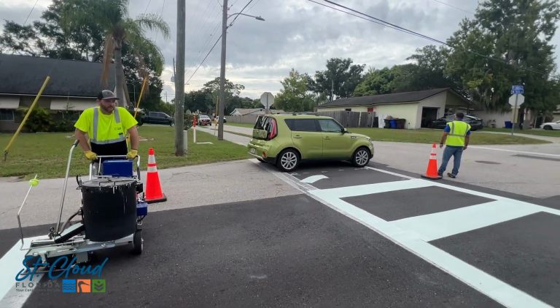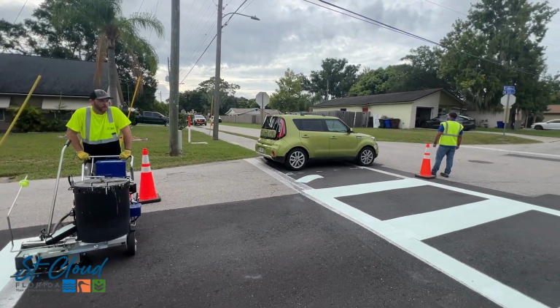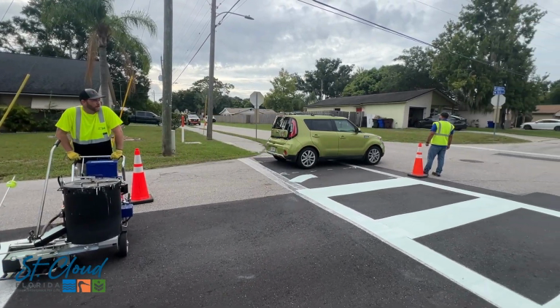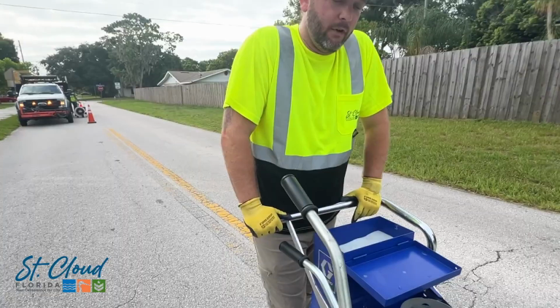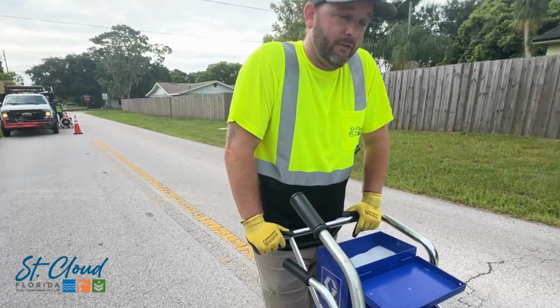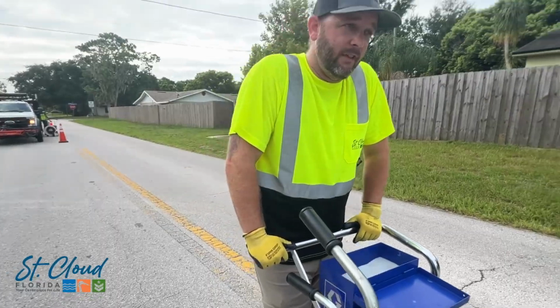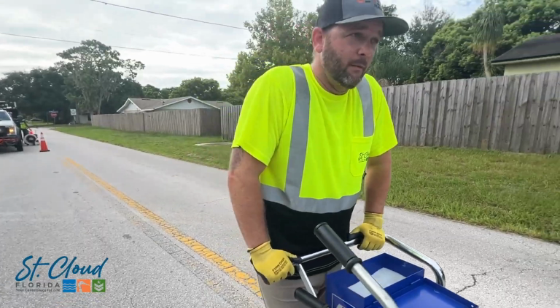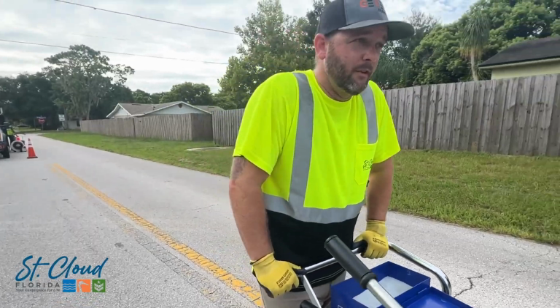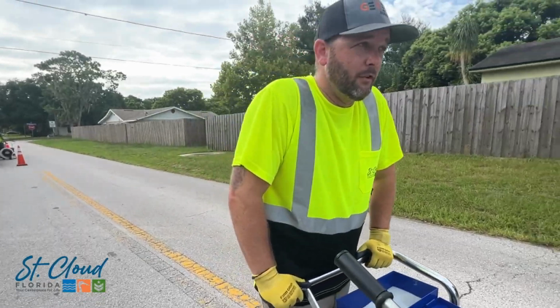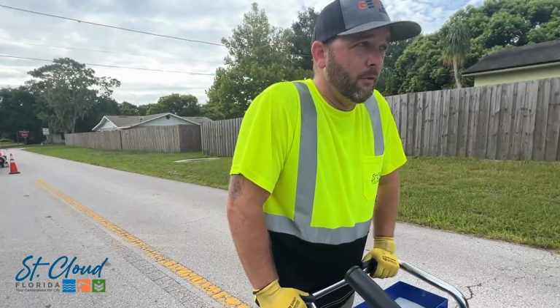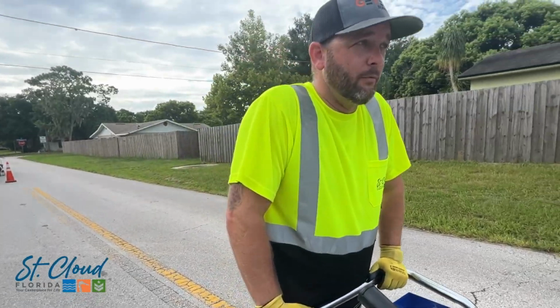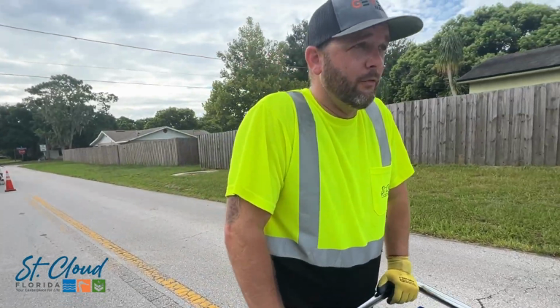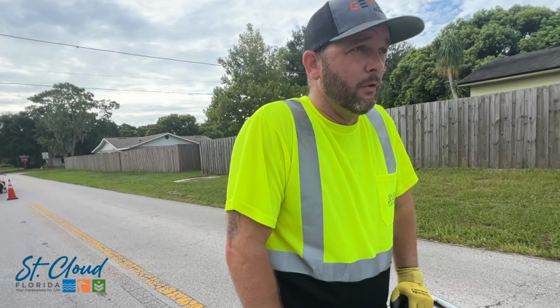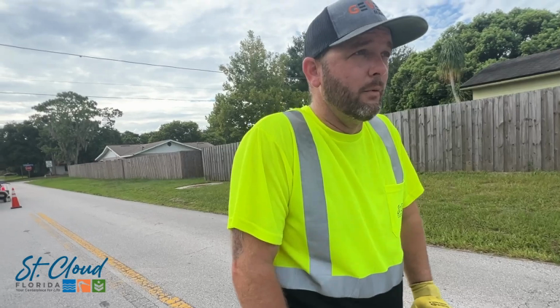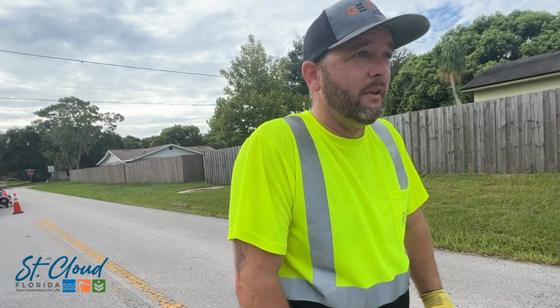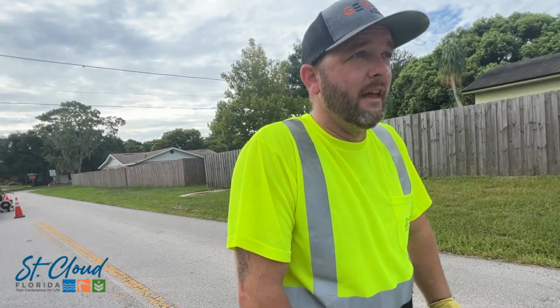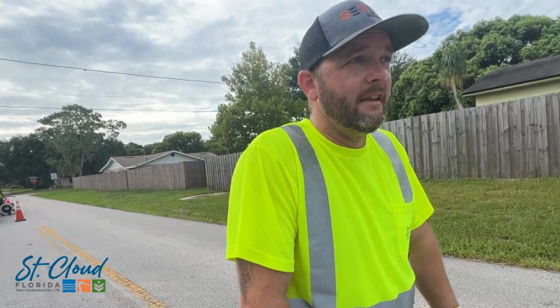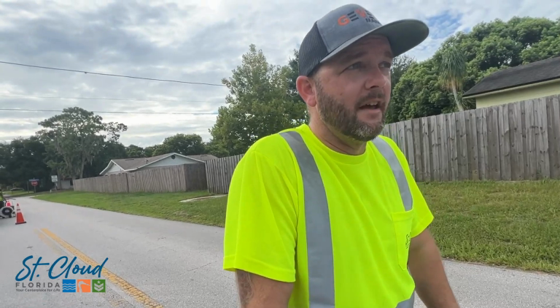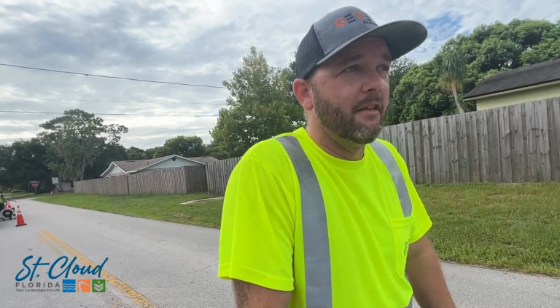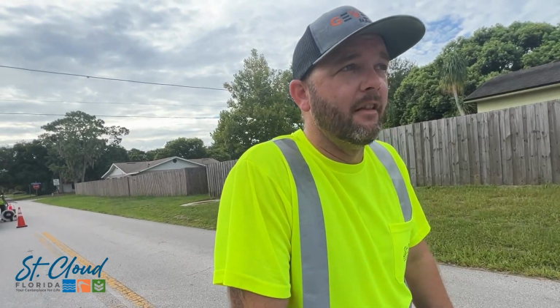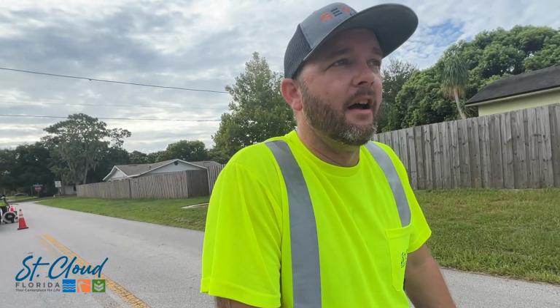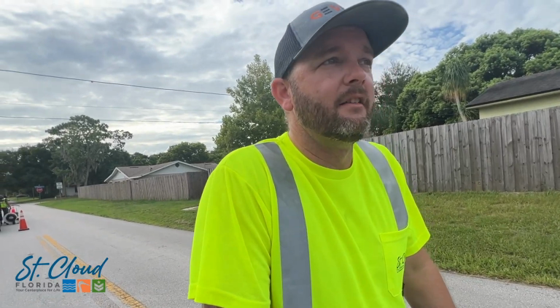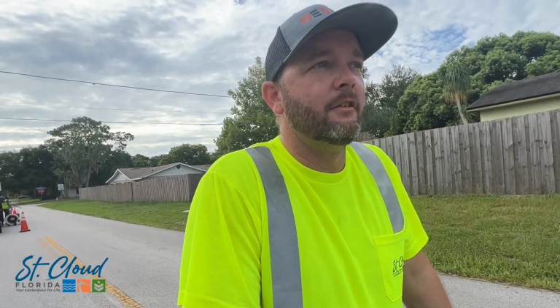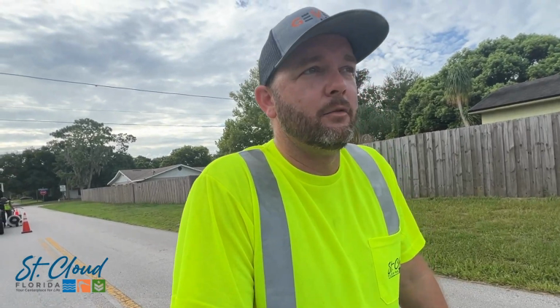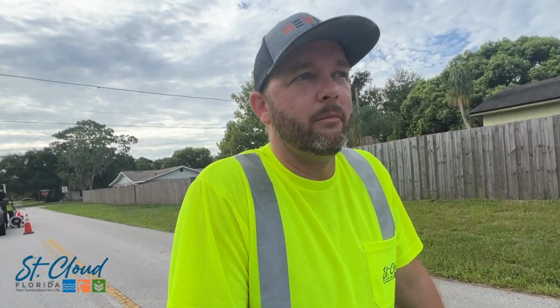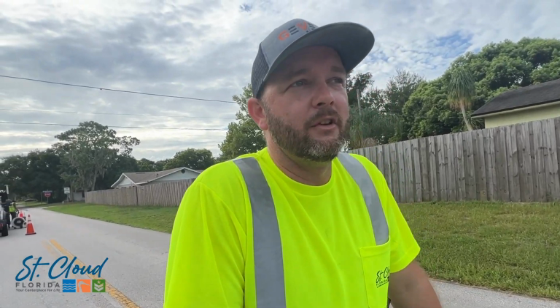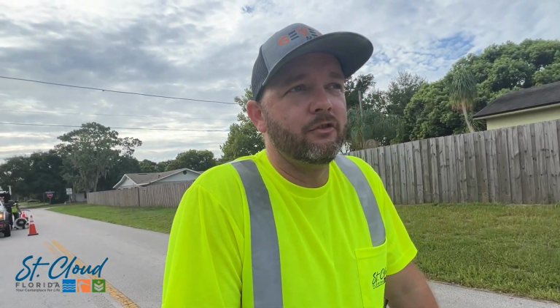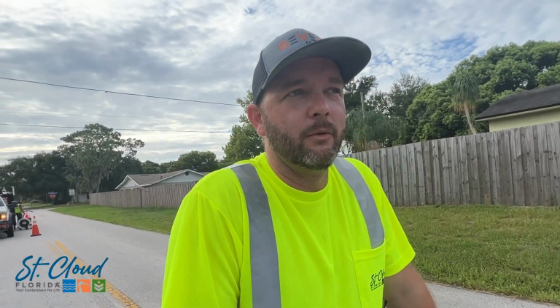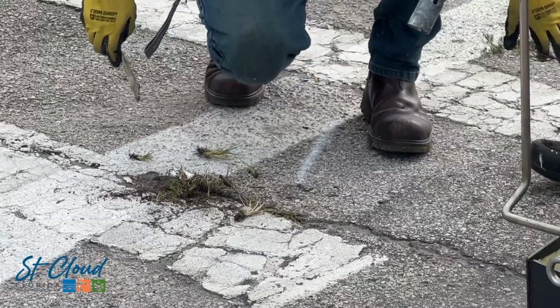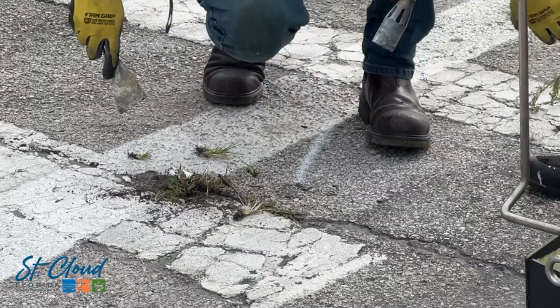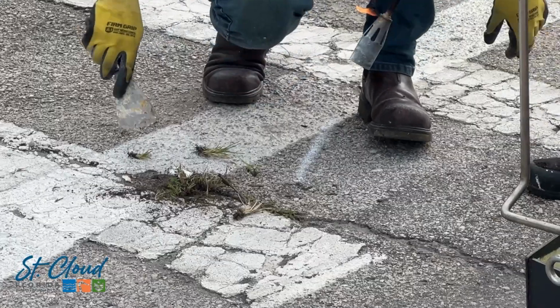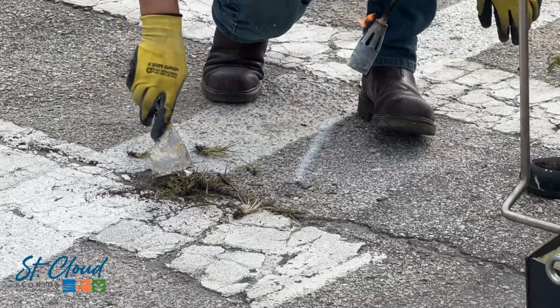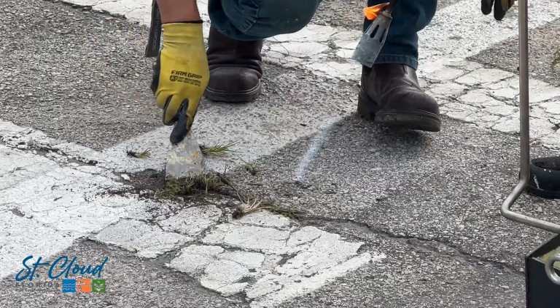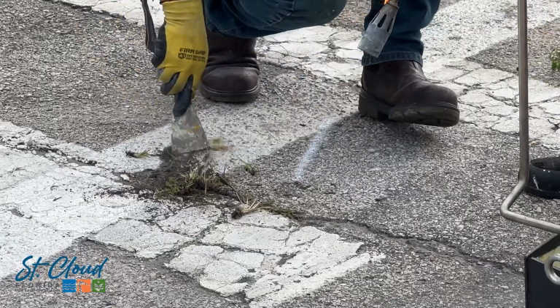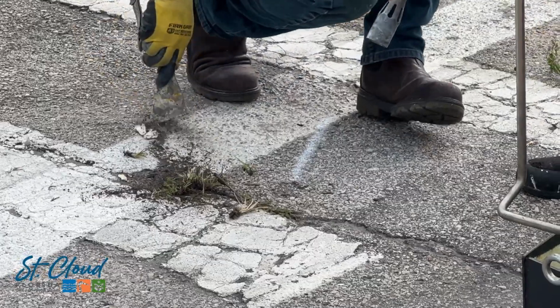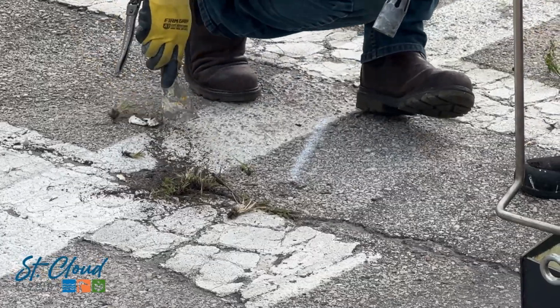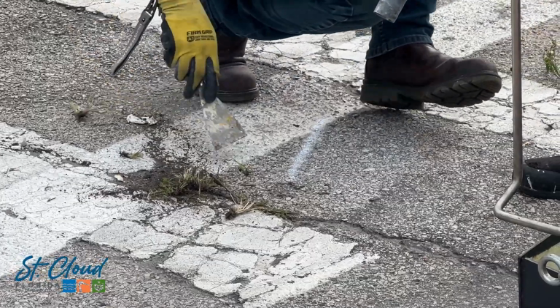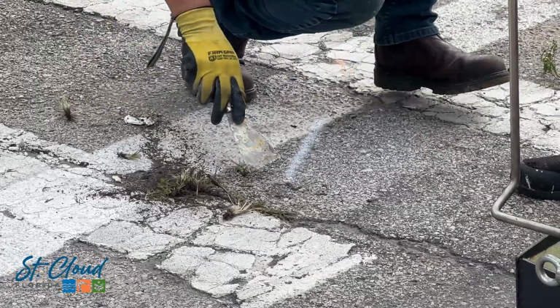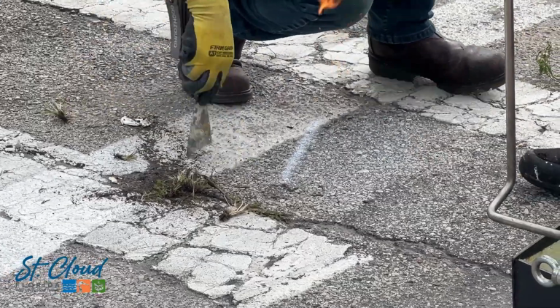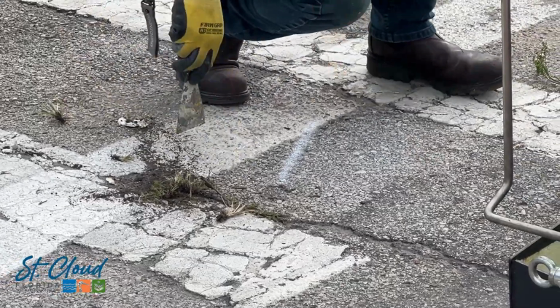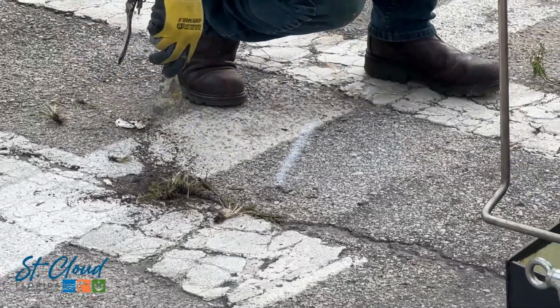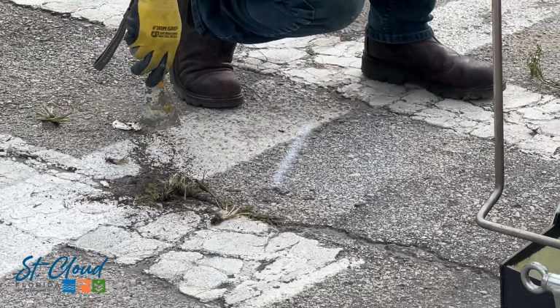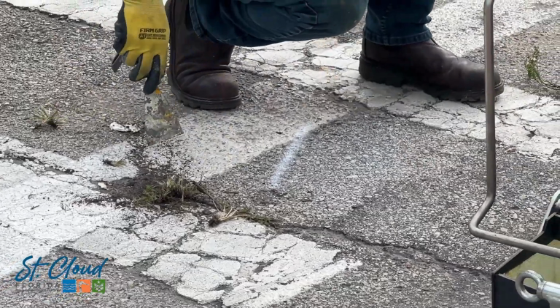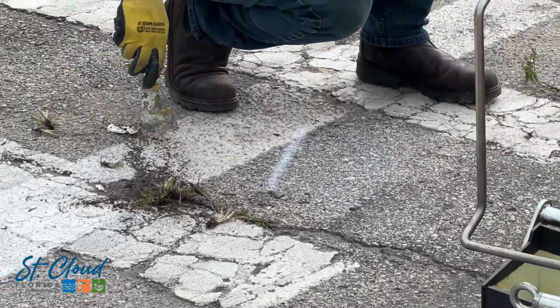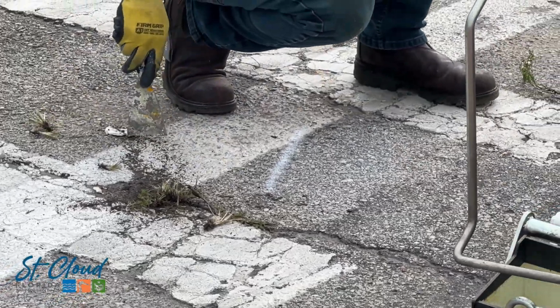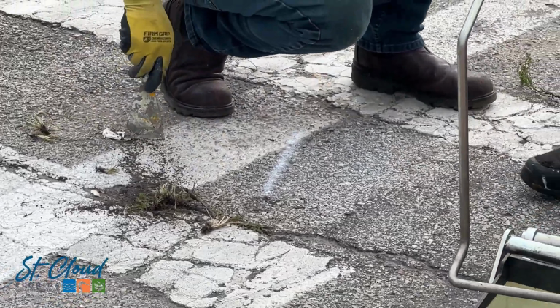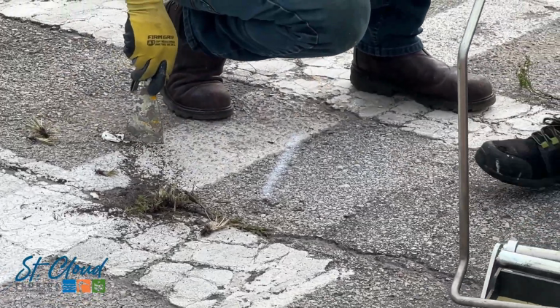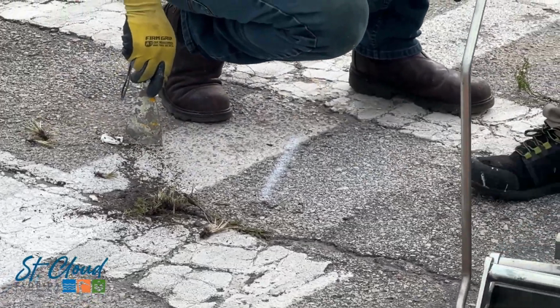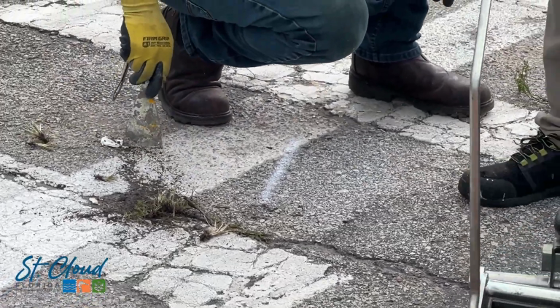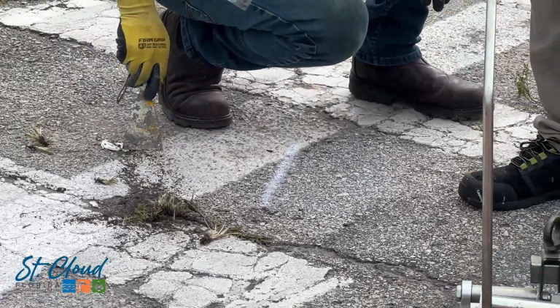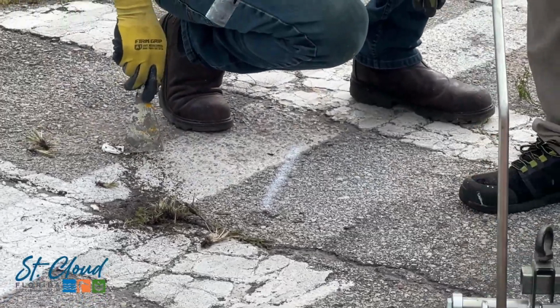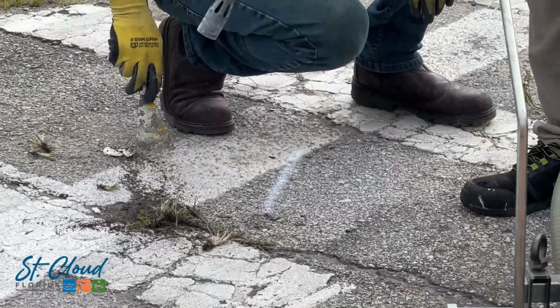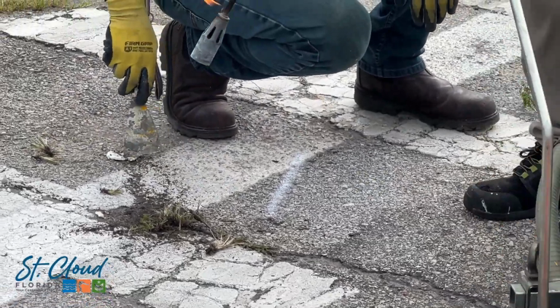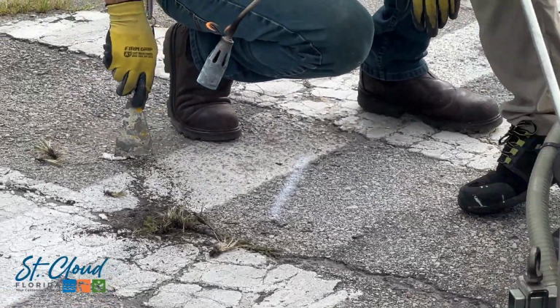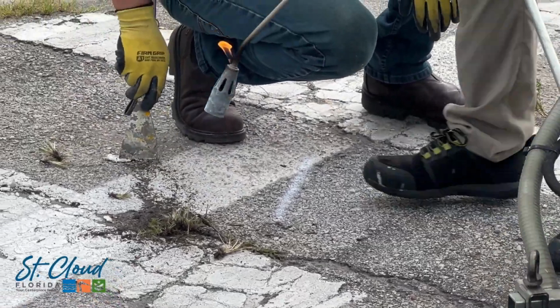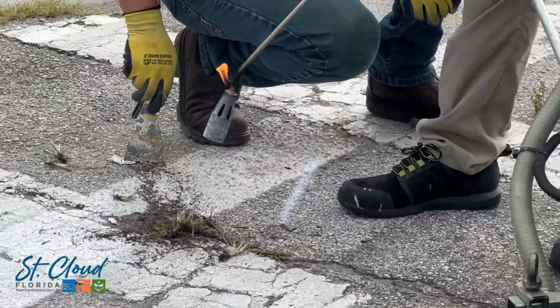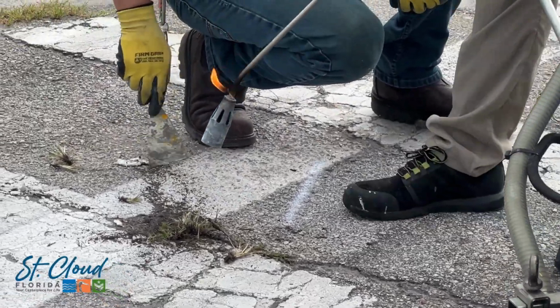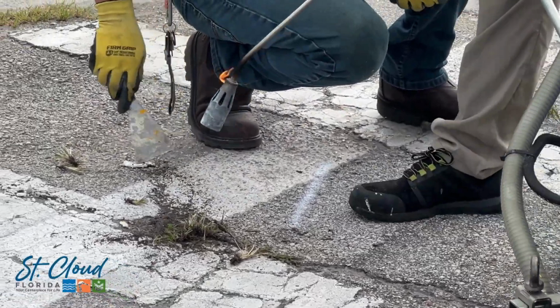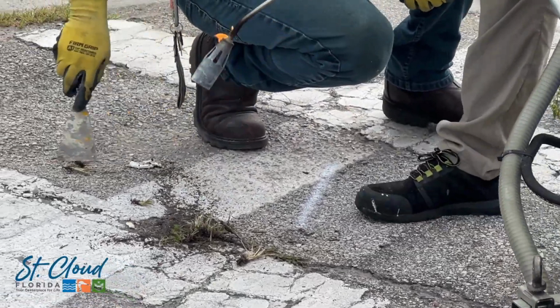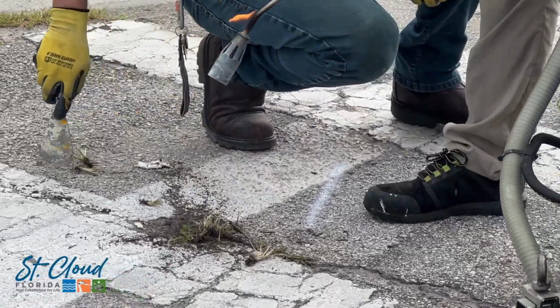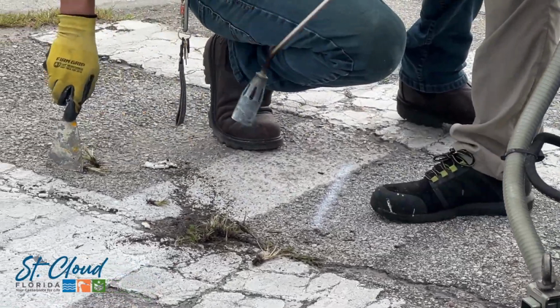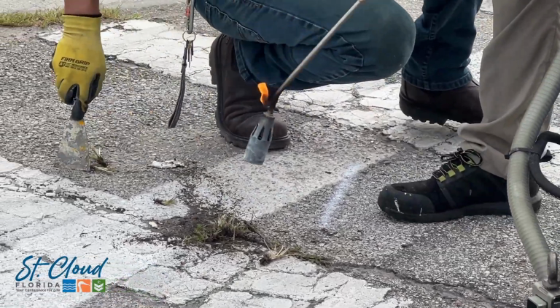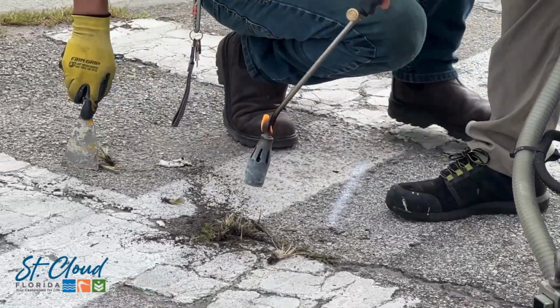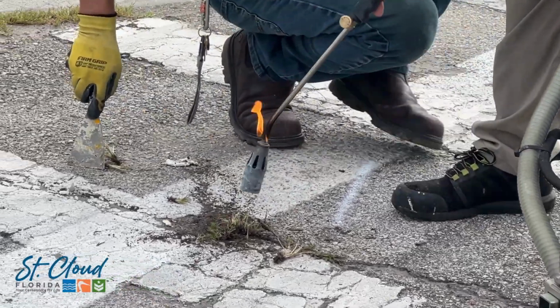The first thing we do before we lay down the lines is make sure we have all the gravel and dirt out of all the cracks and crevices of the roadway.